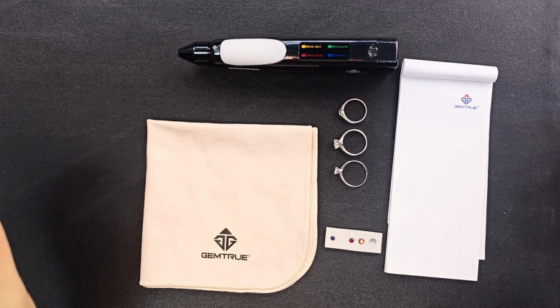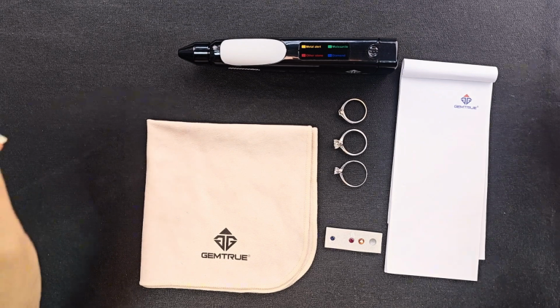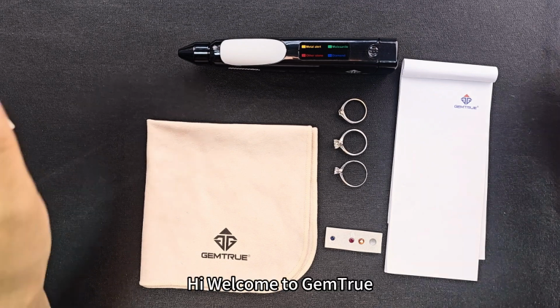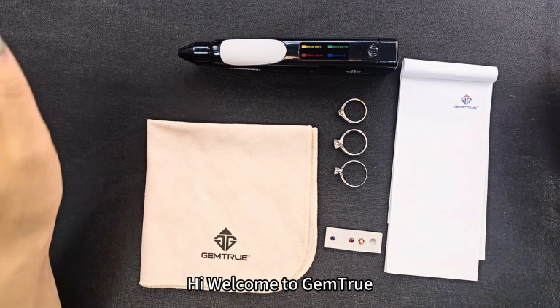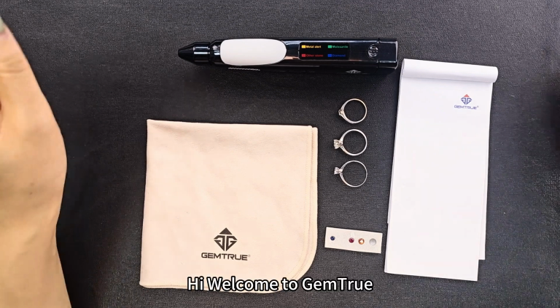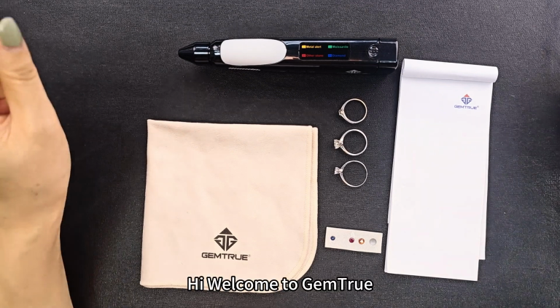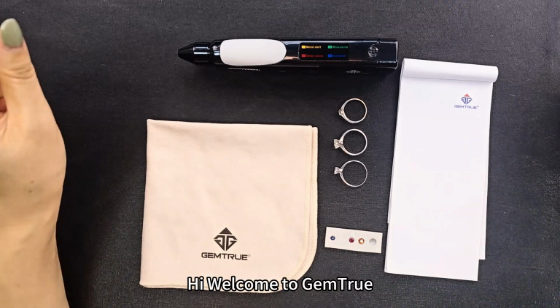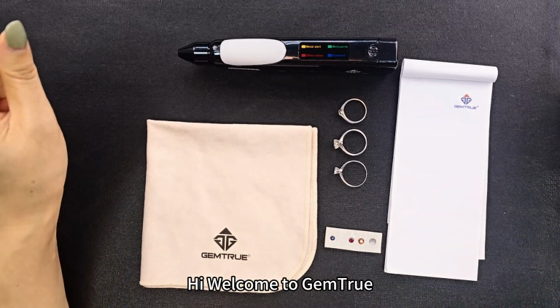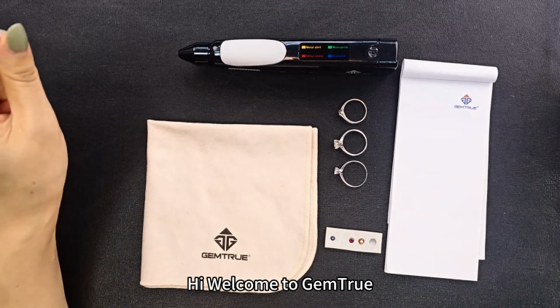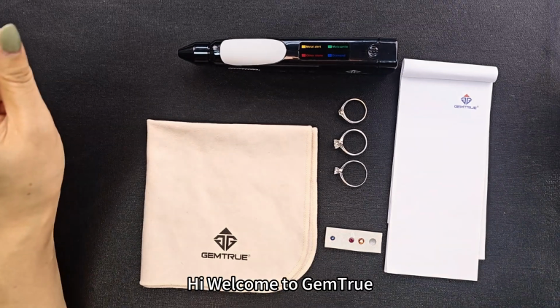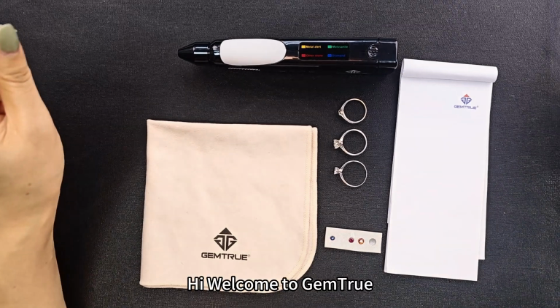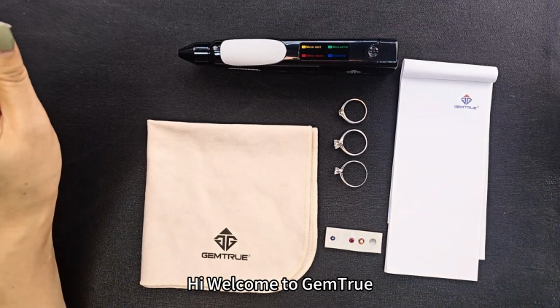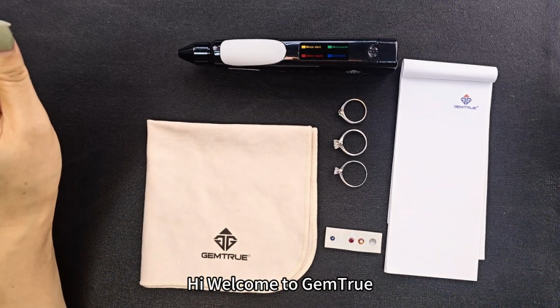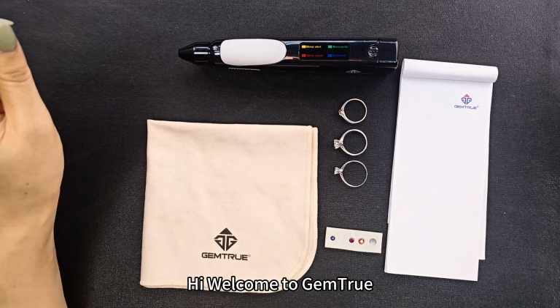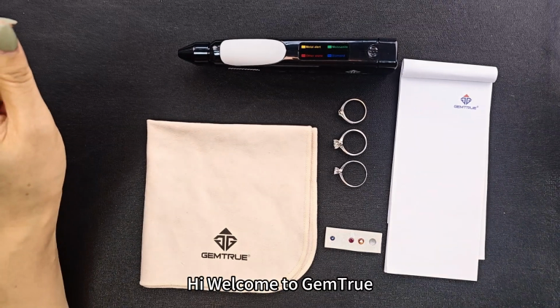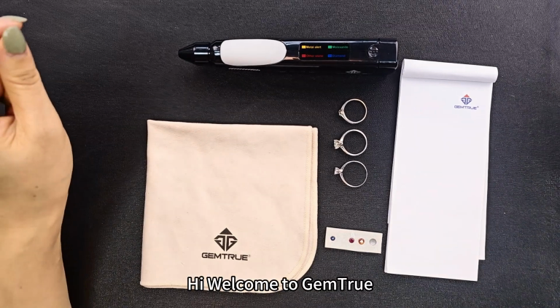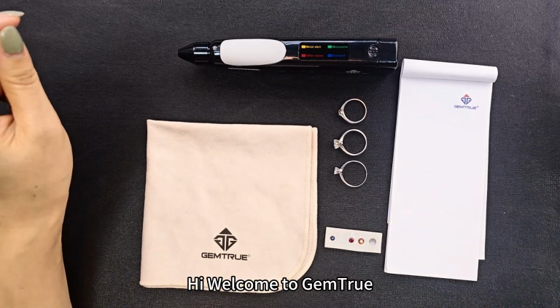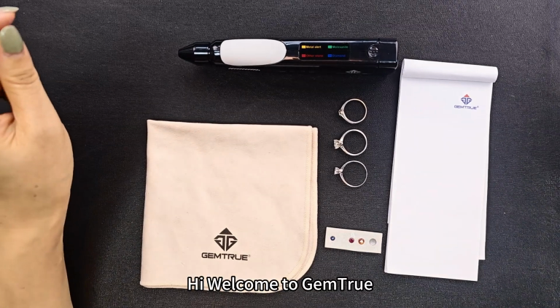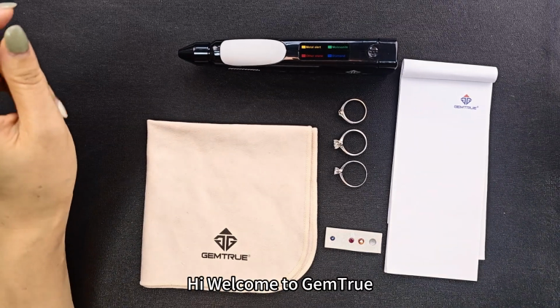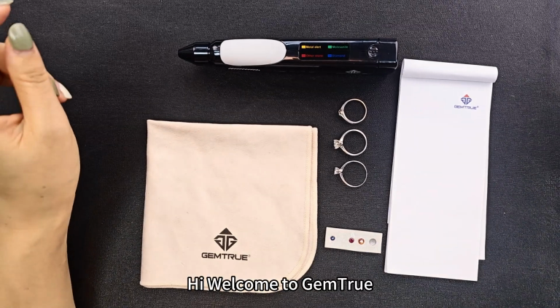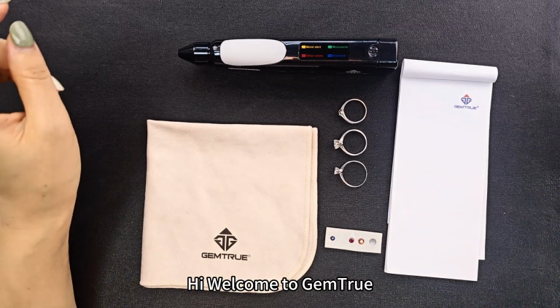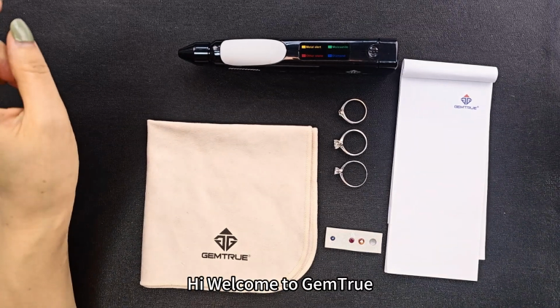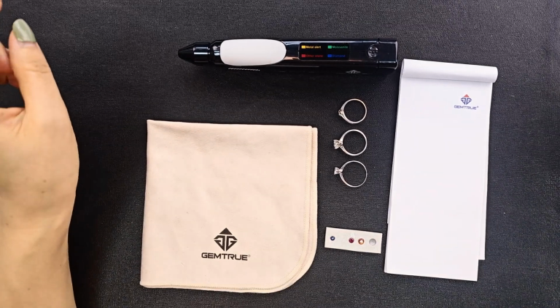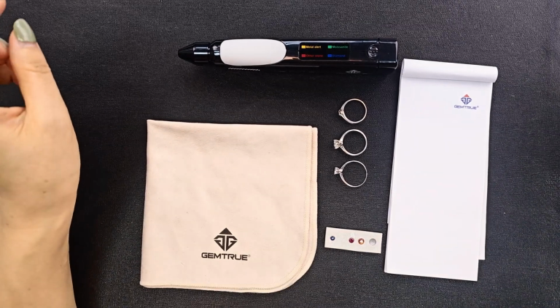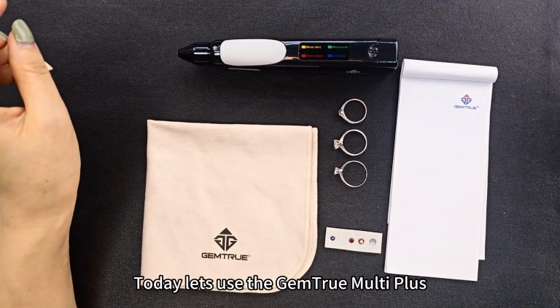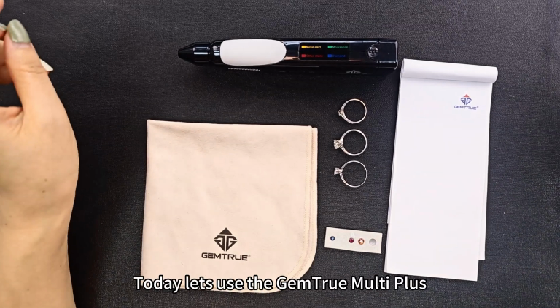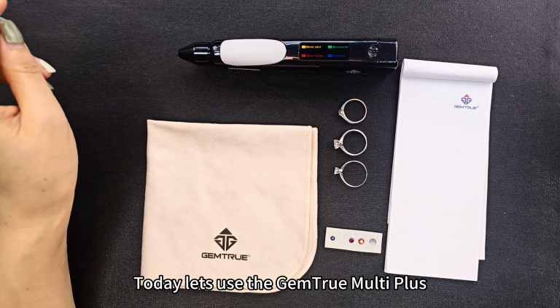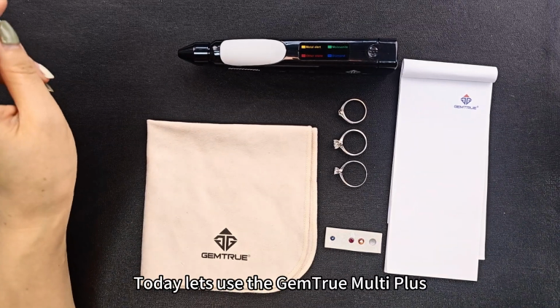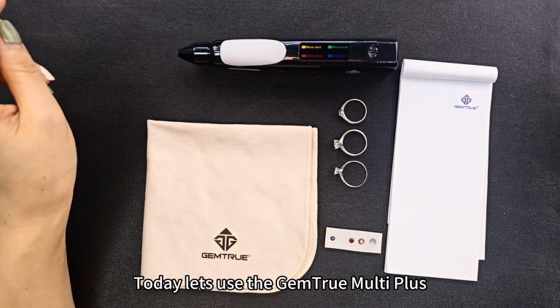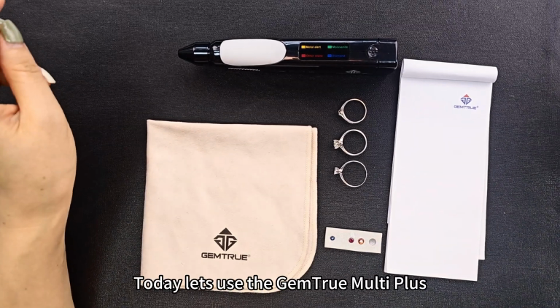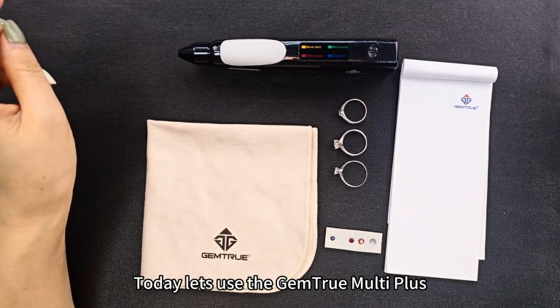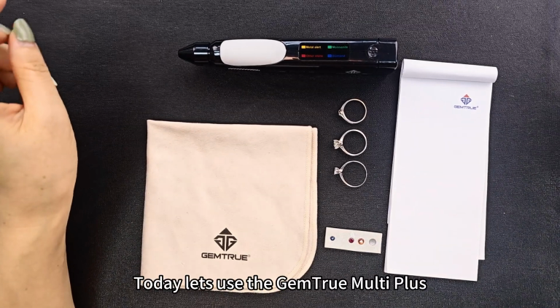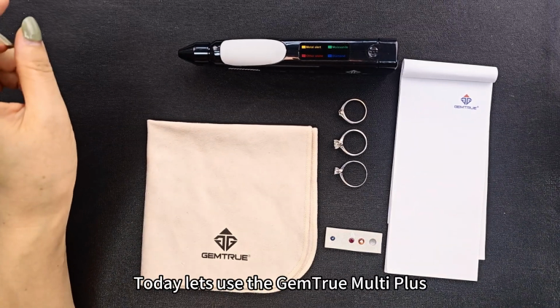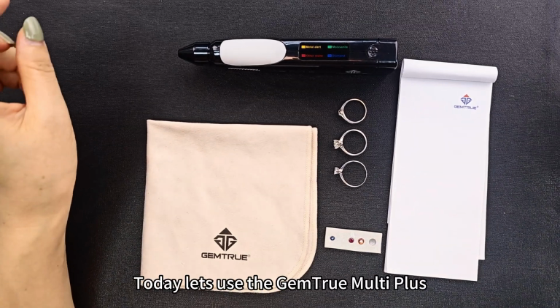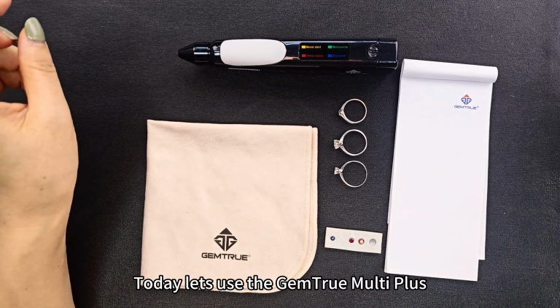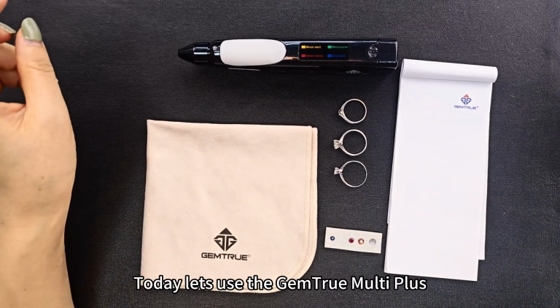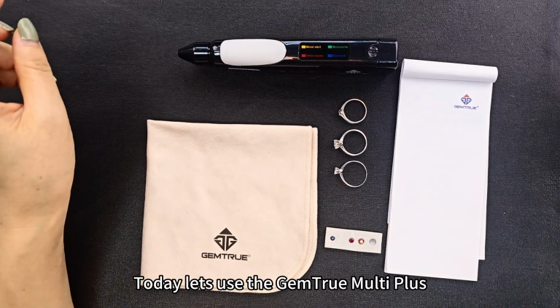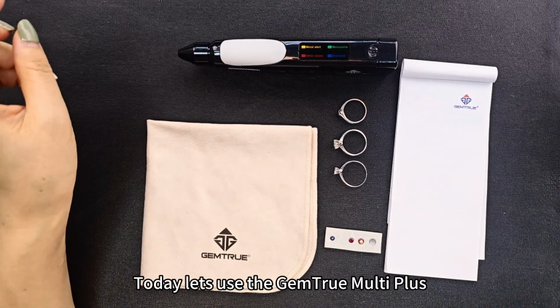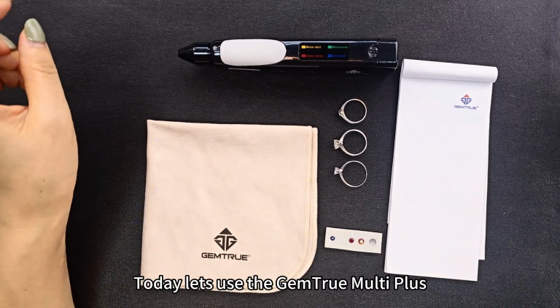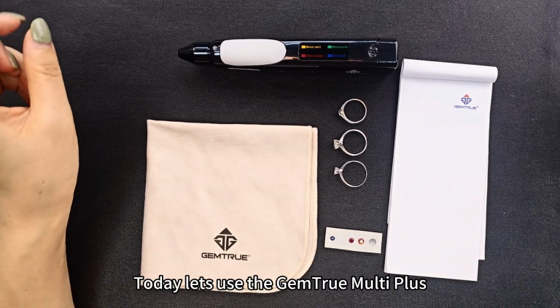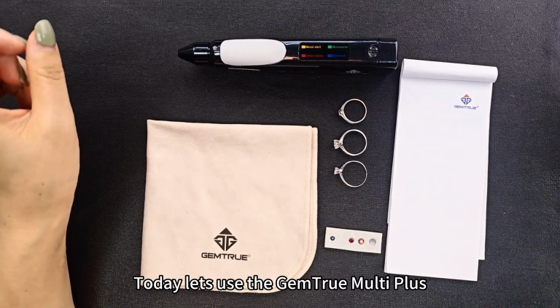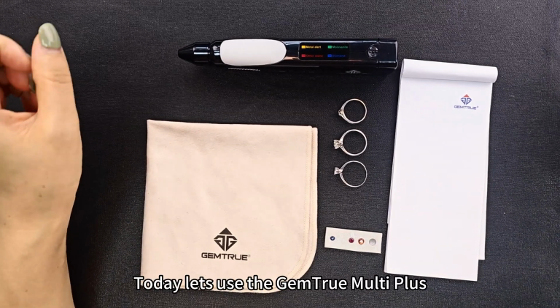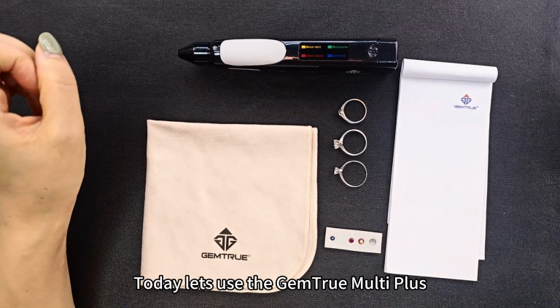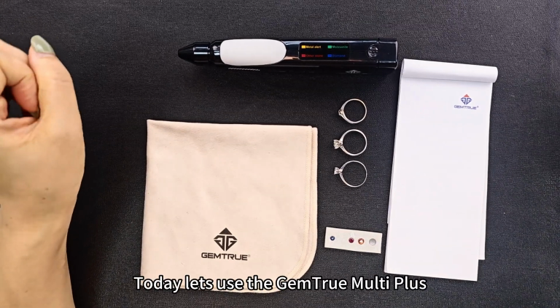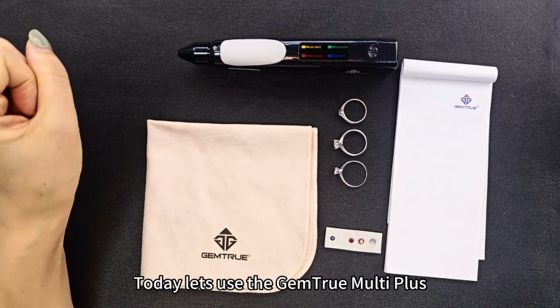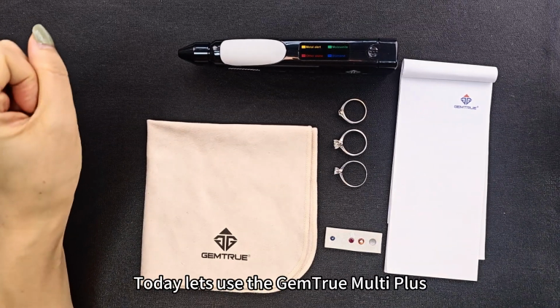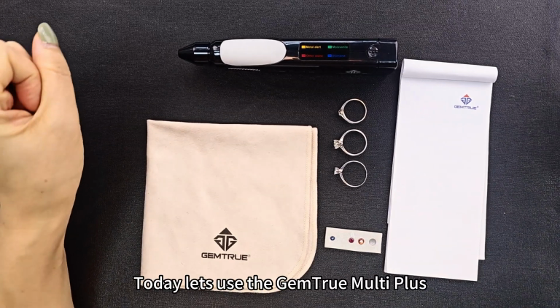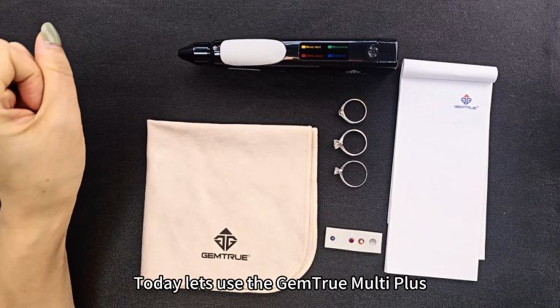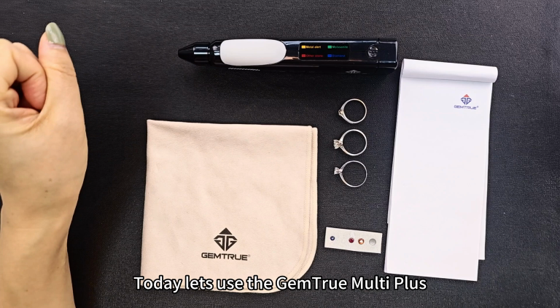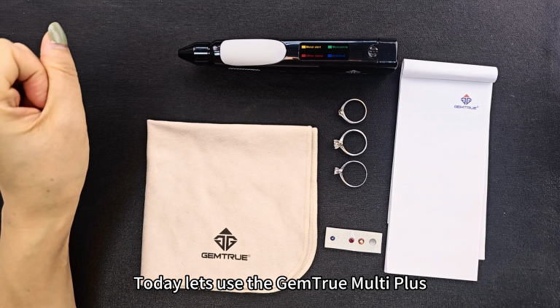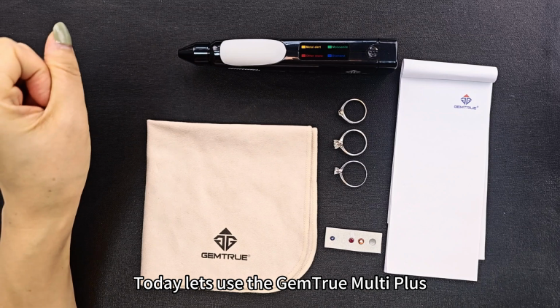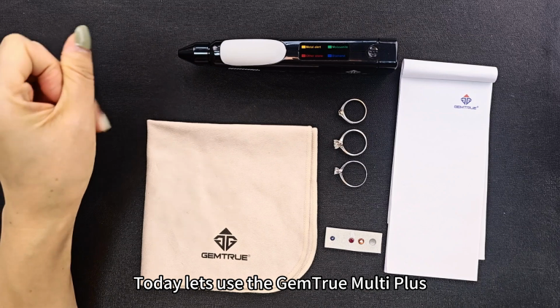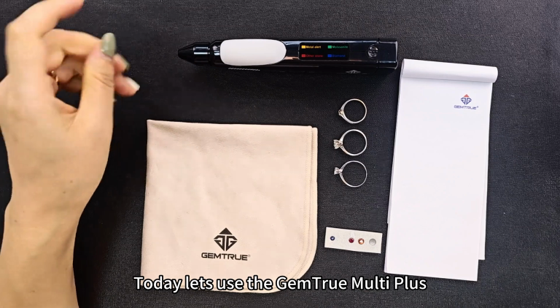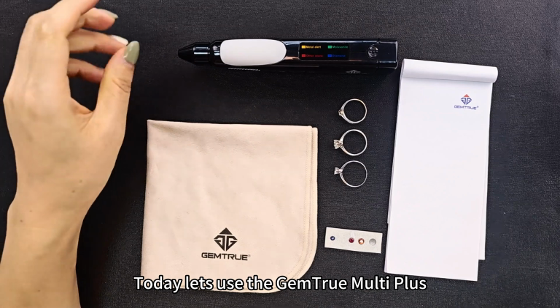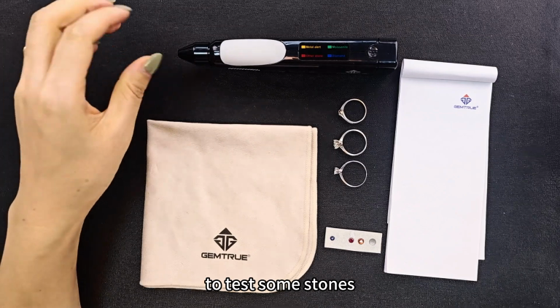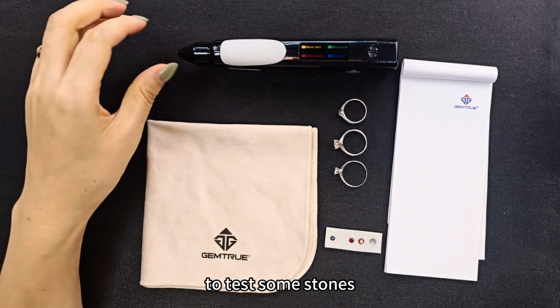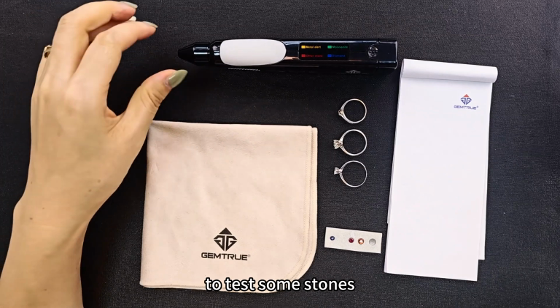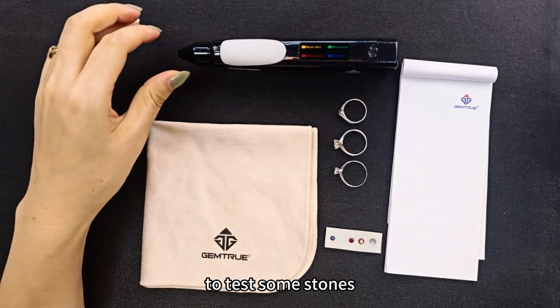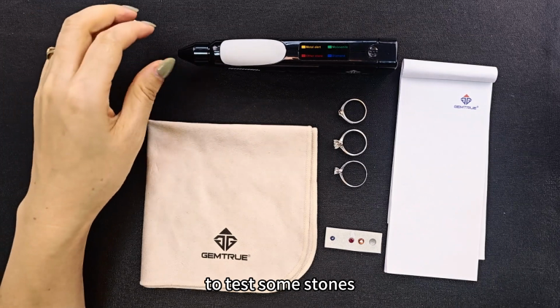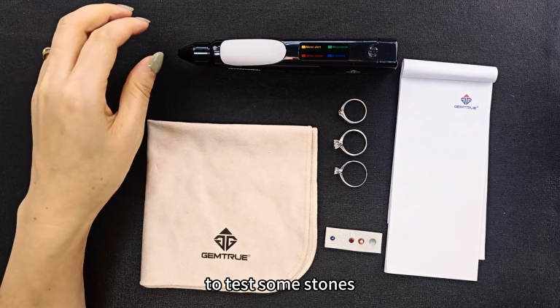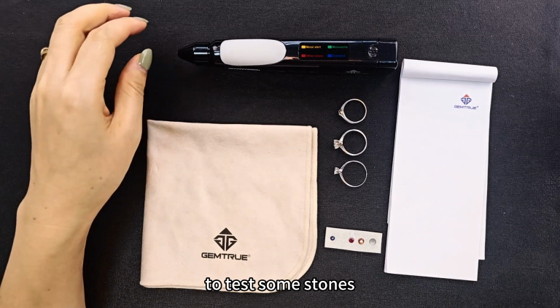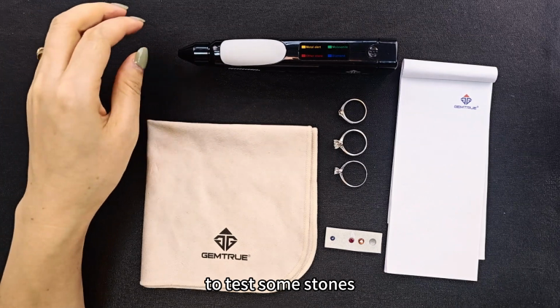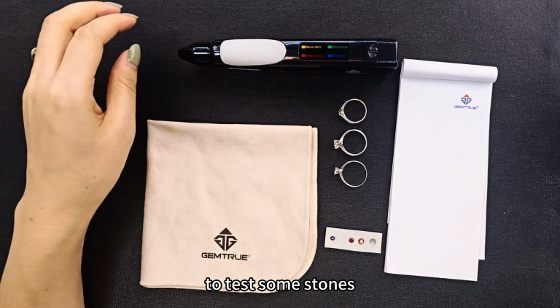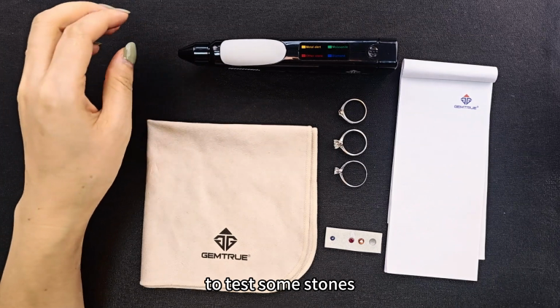Hello, welcome to Jamchoo. Today let's use the Jamchoo Monet Plus to test some stones.